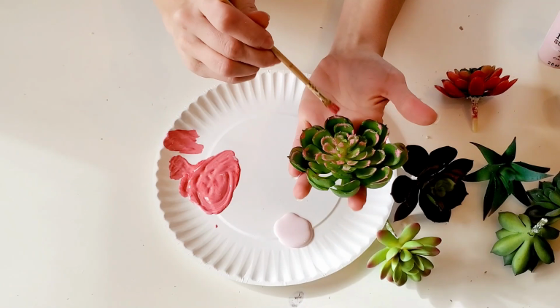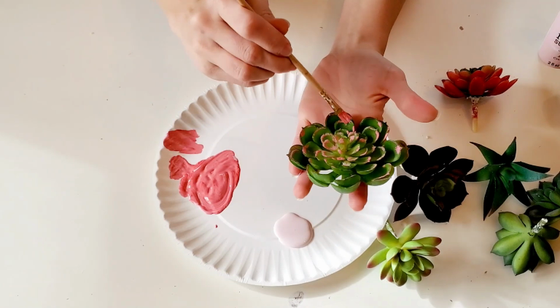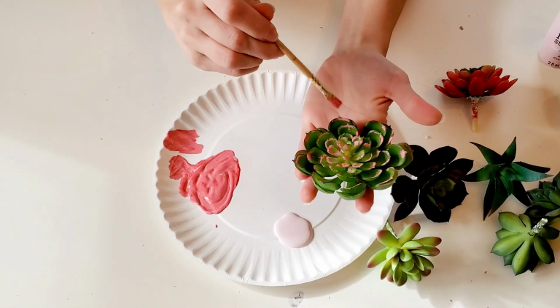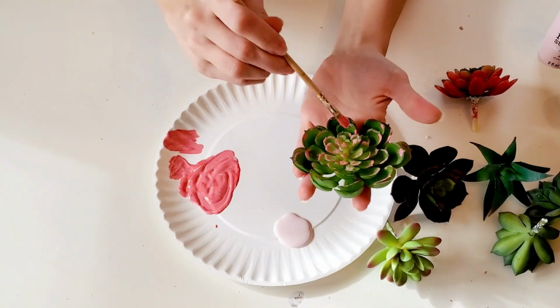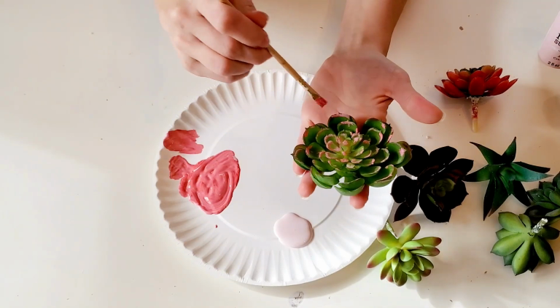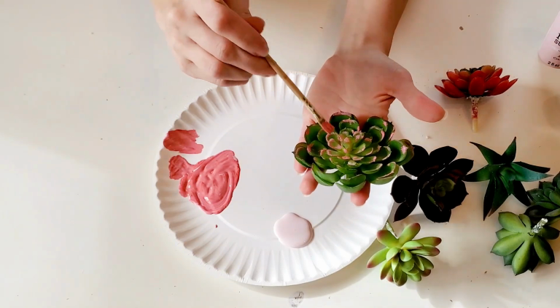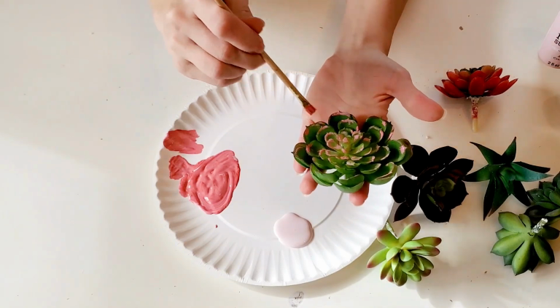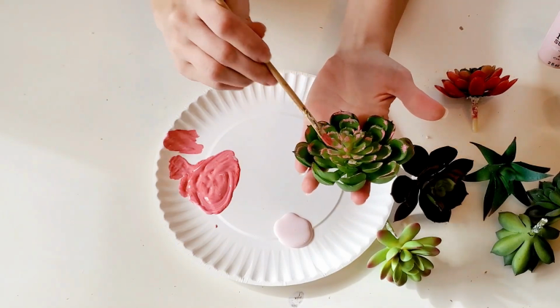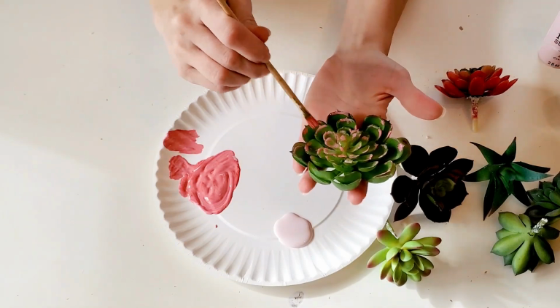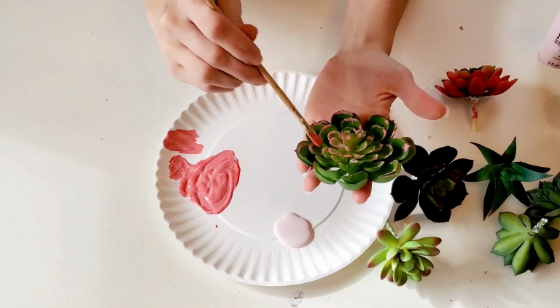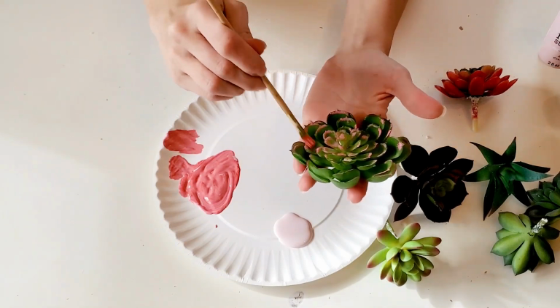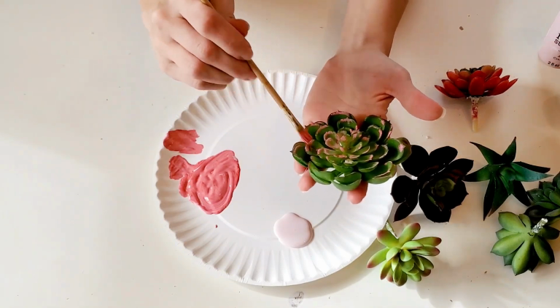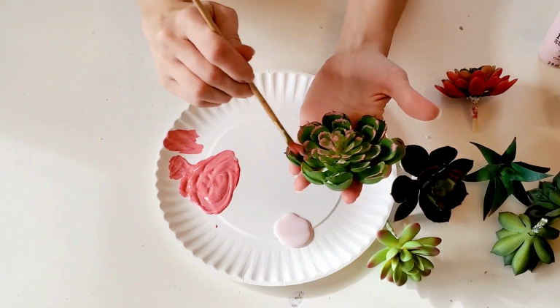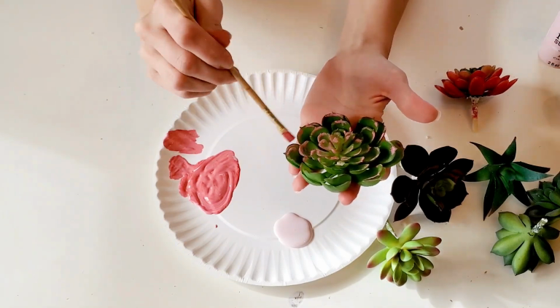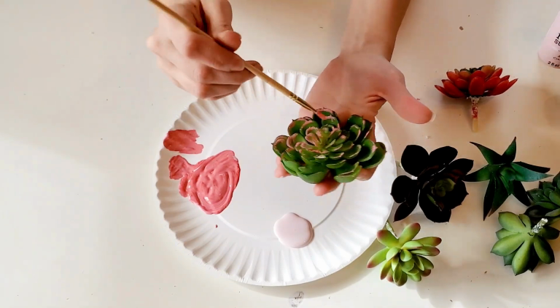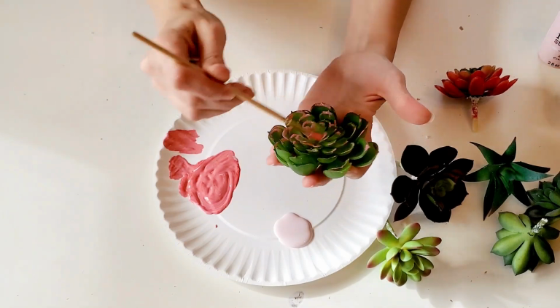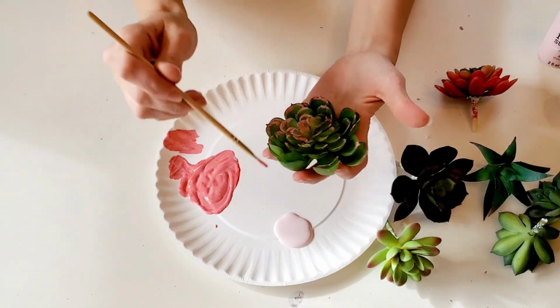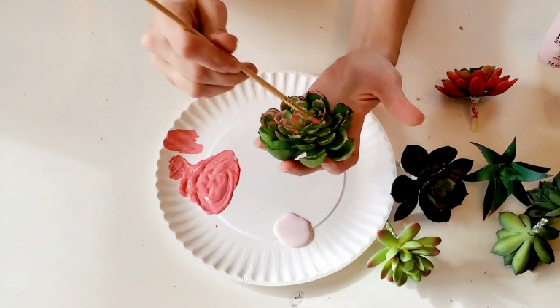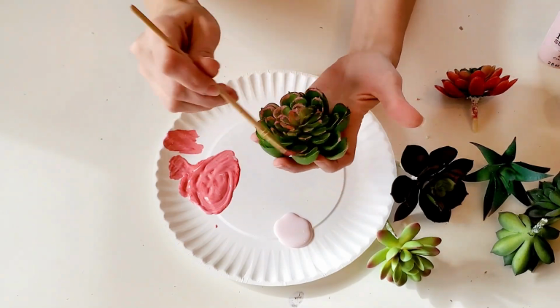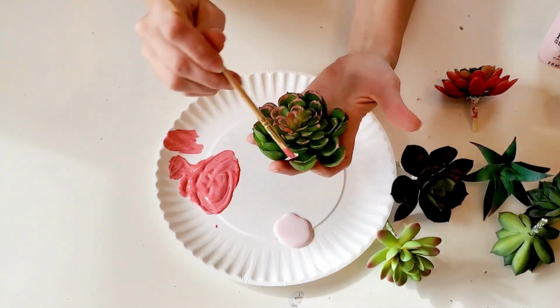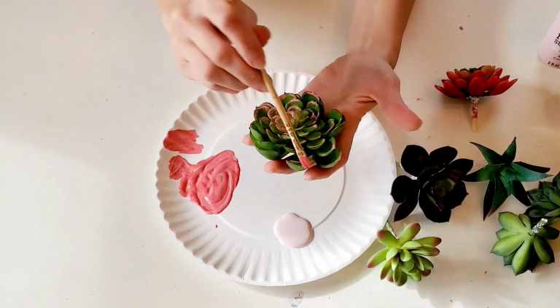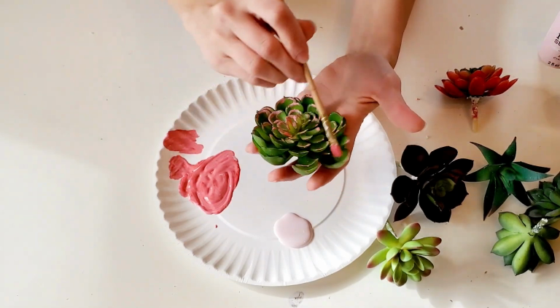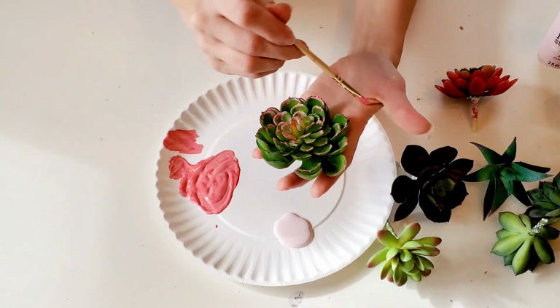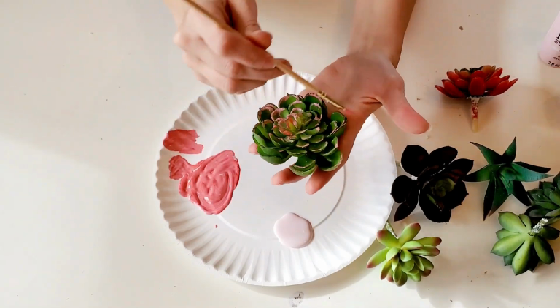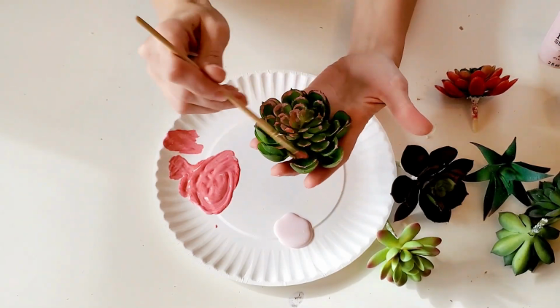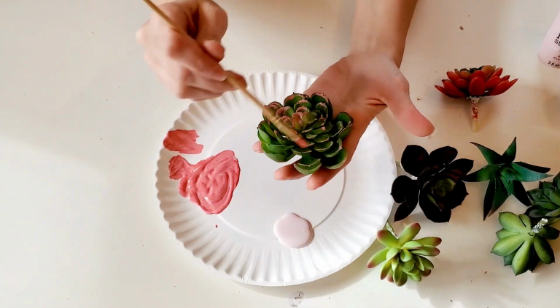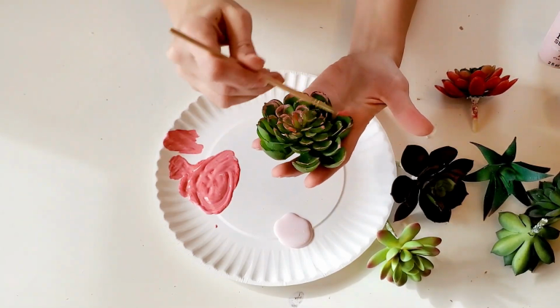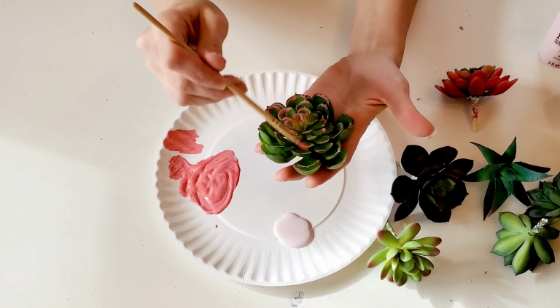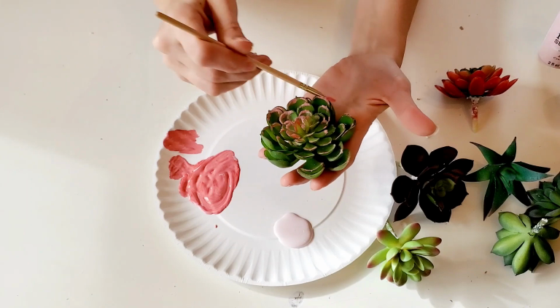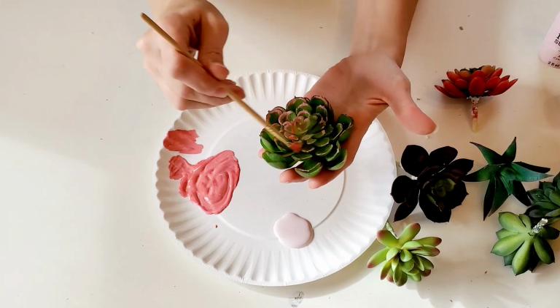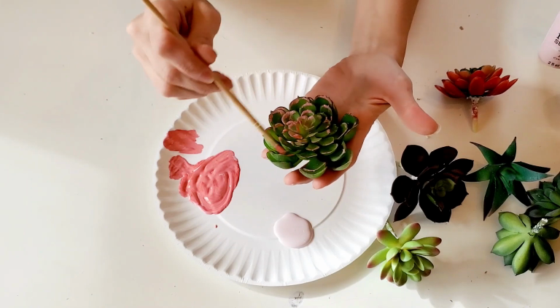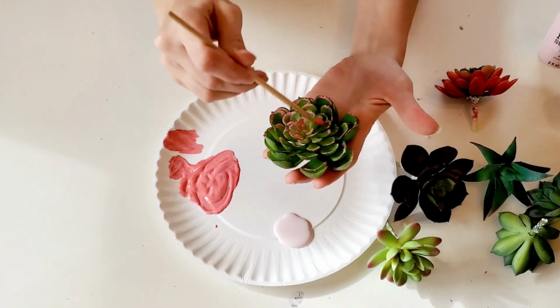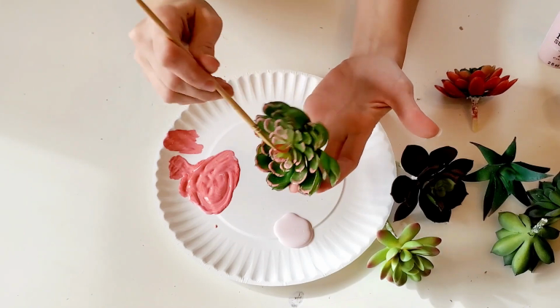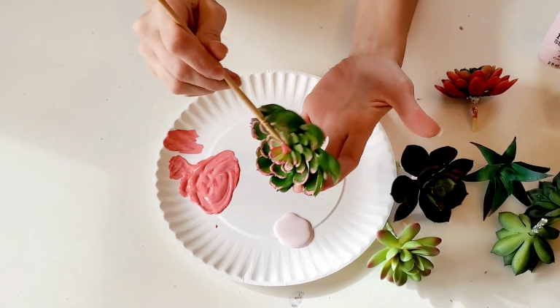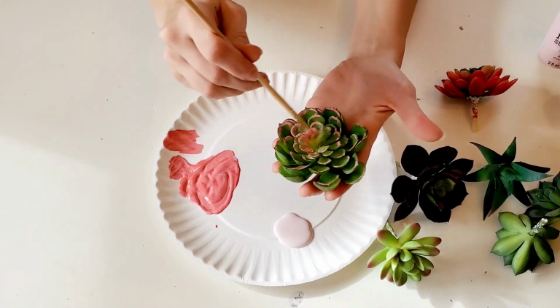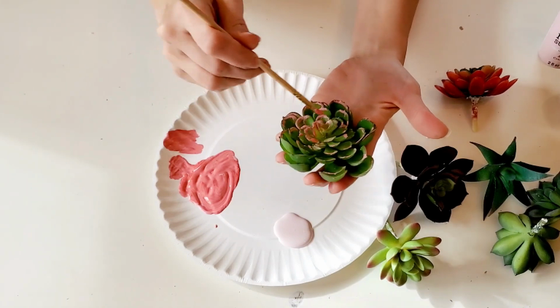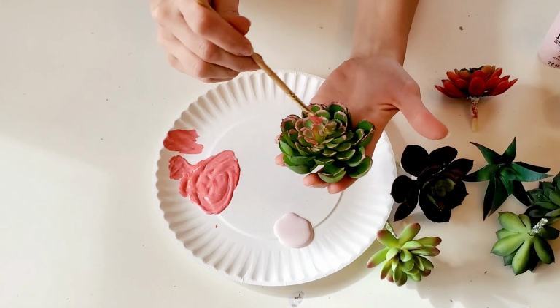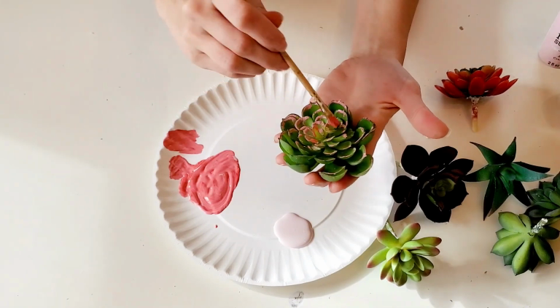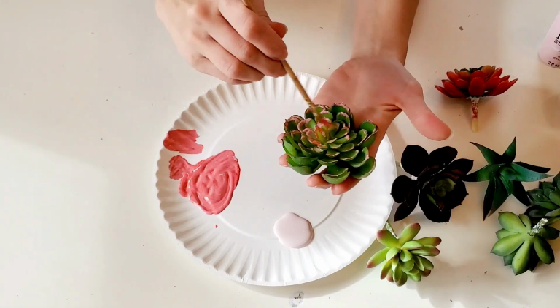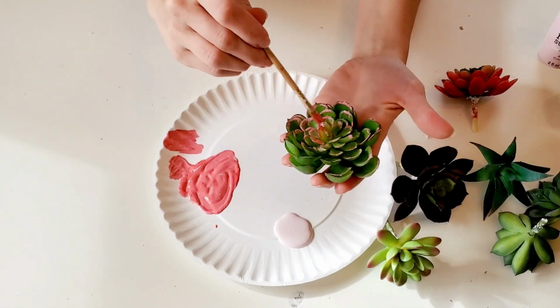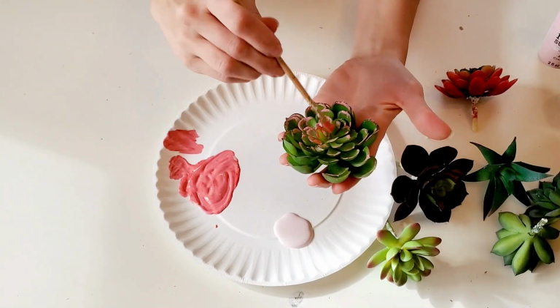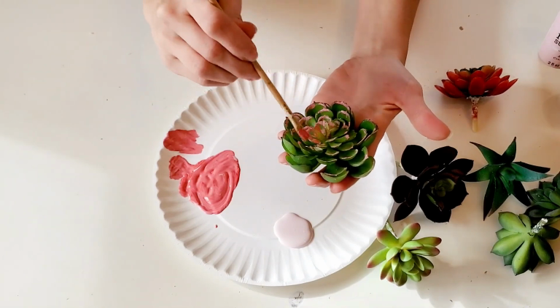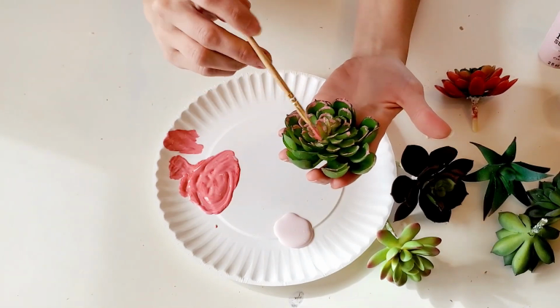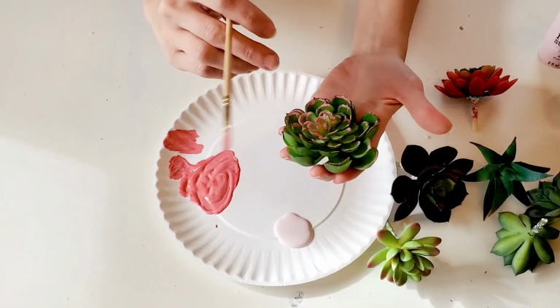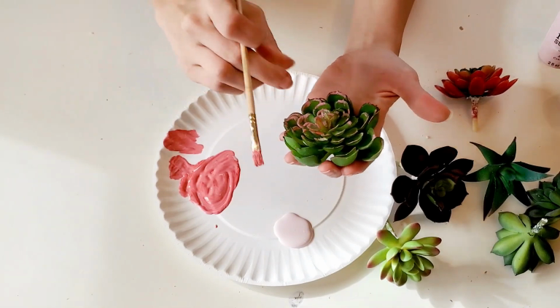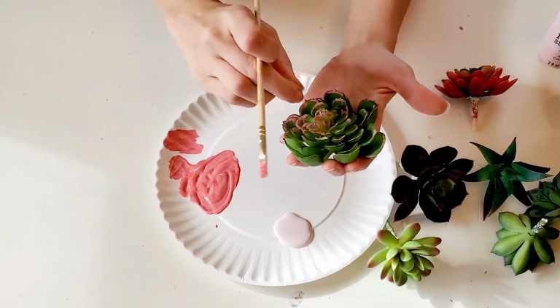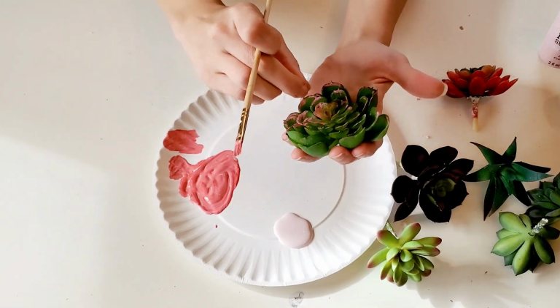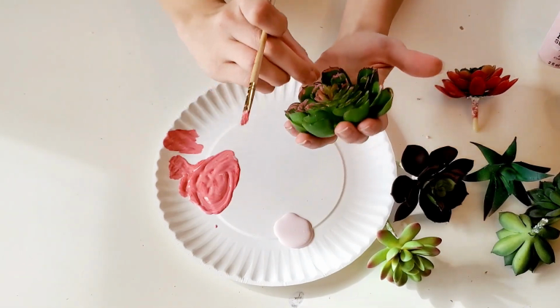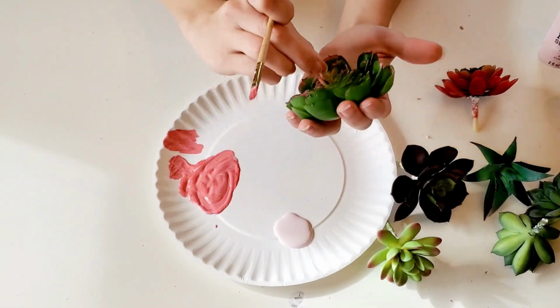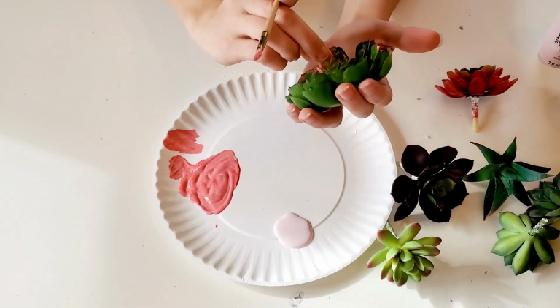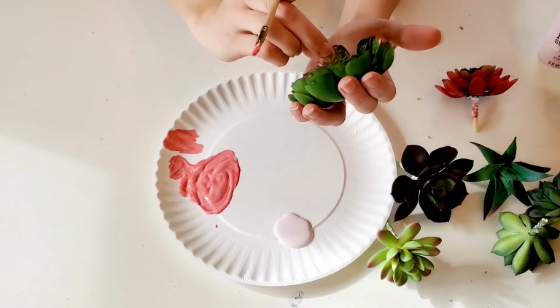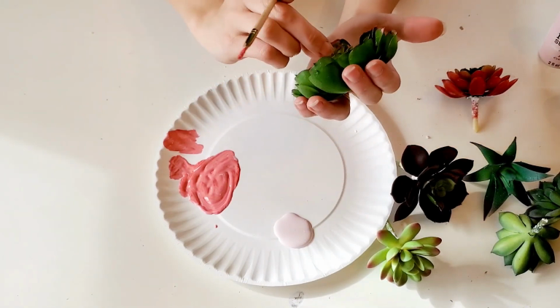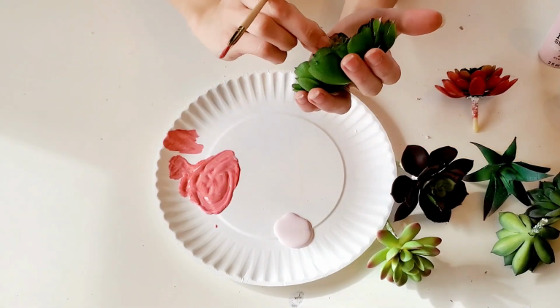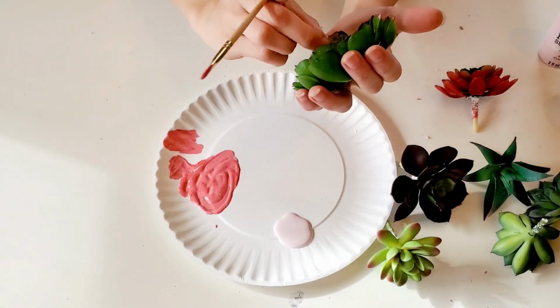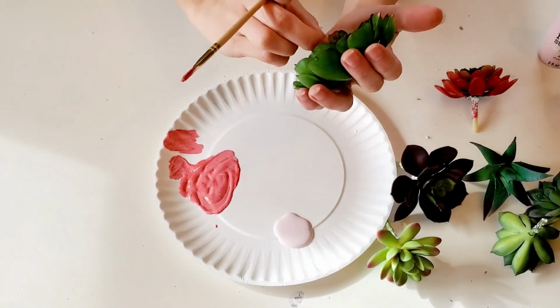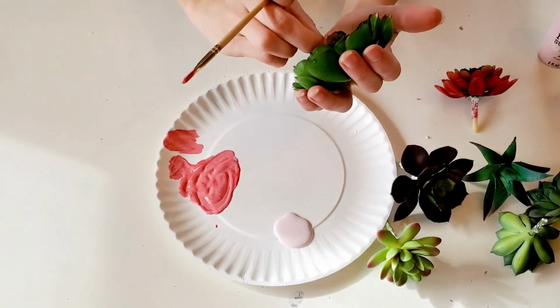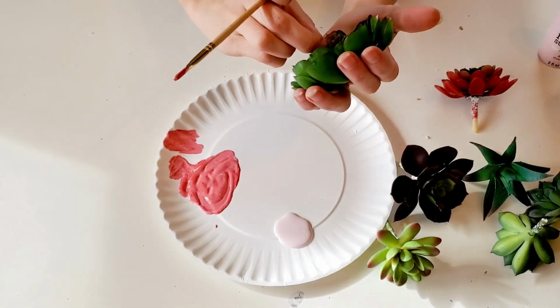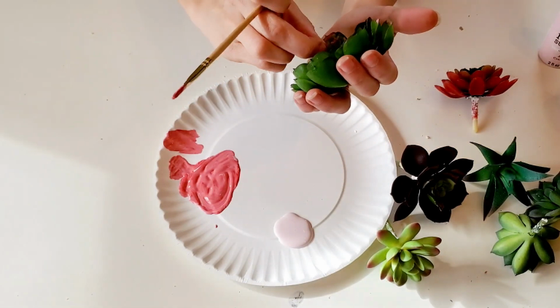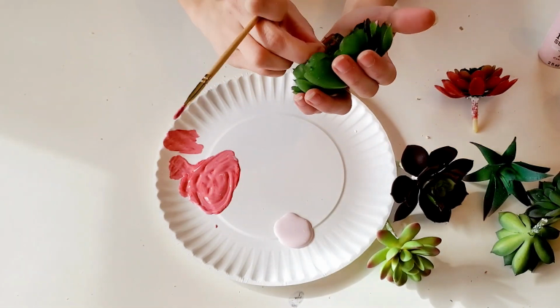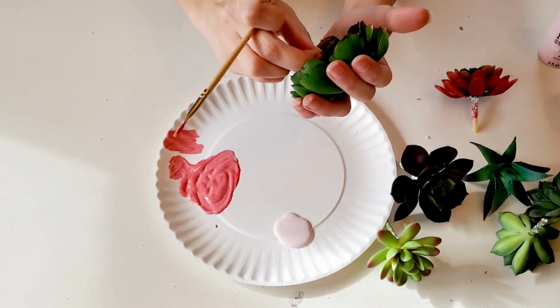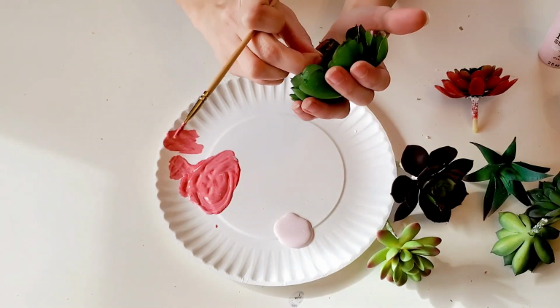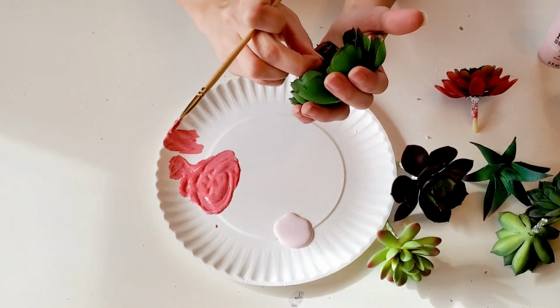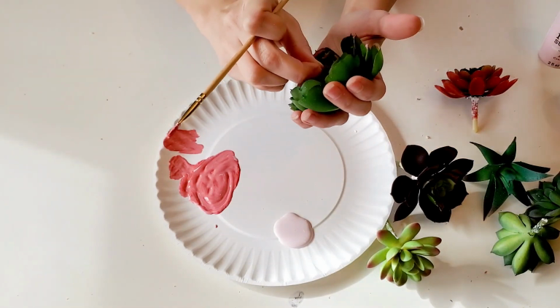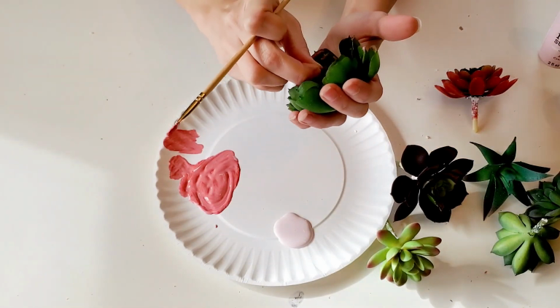So, do you decorate for Valentine's Day, or do you just skip right over Valentine's Day and go right into spring decor? Let me know down in the comments!